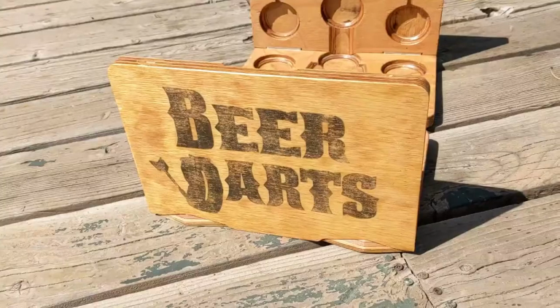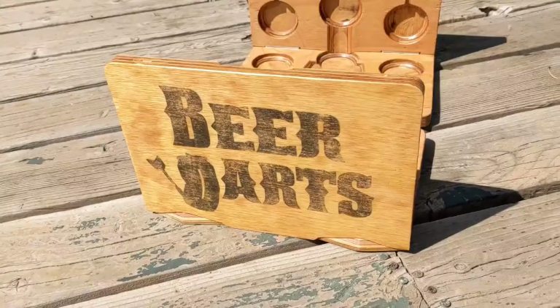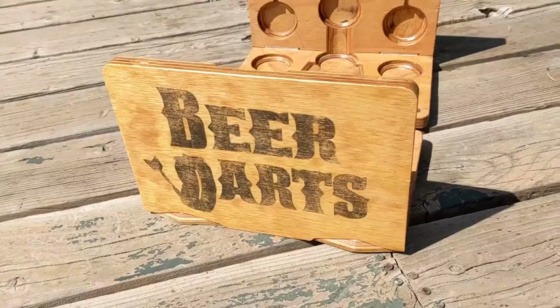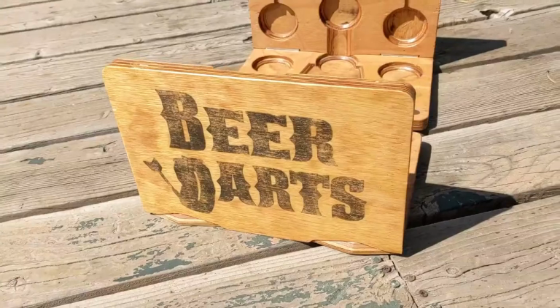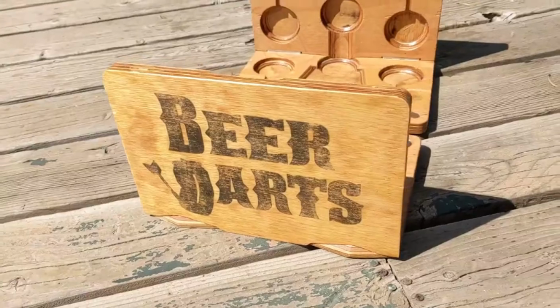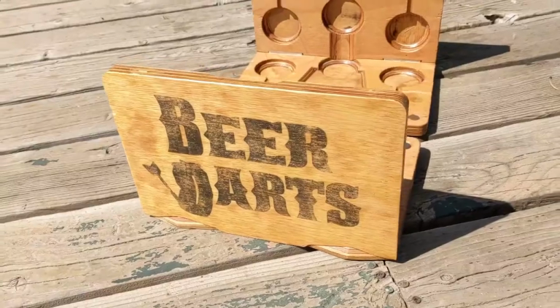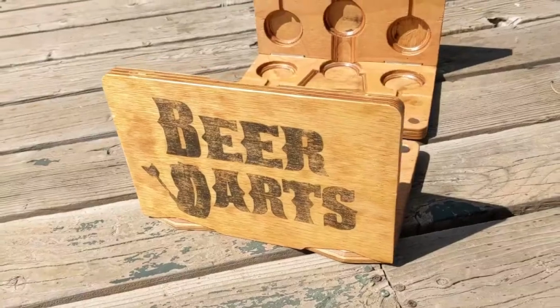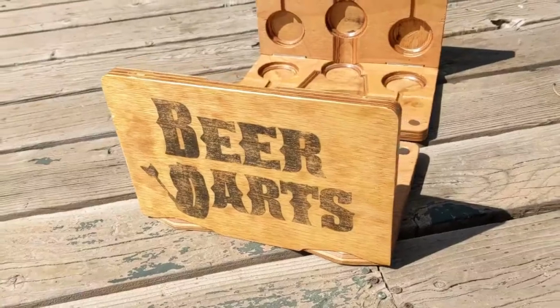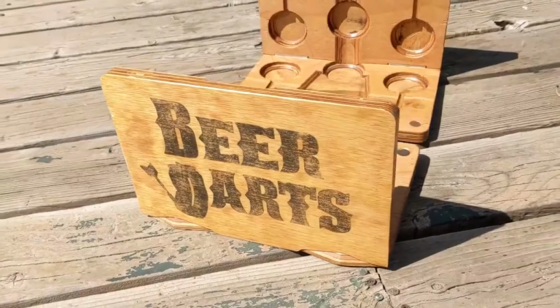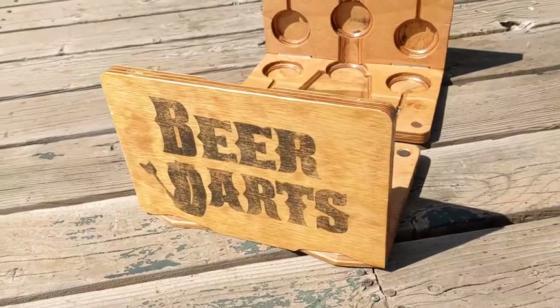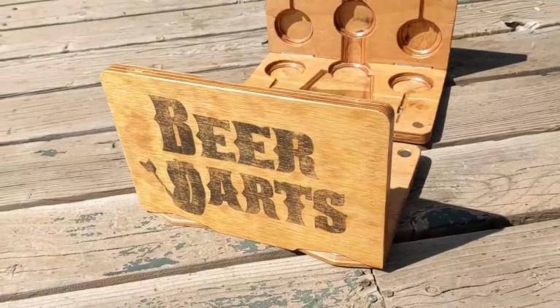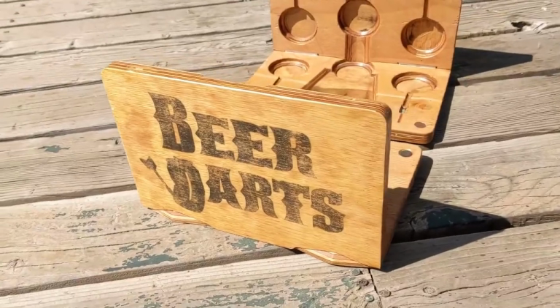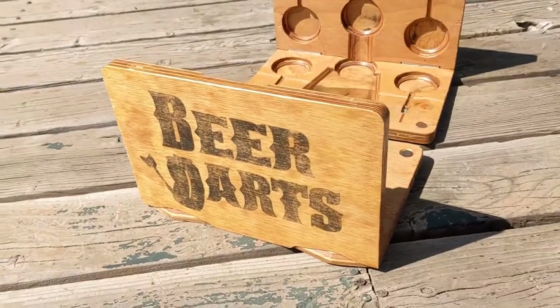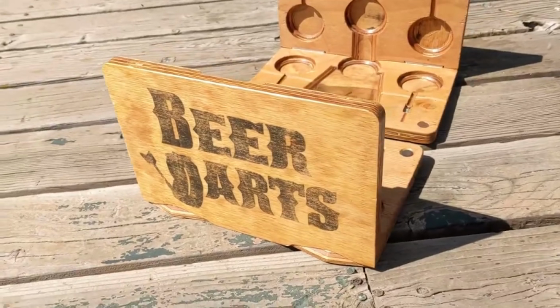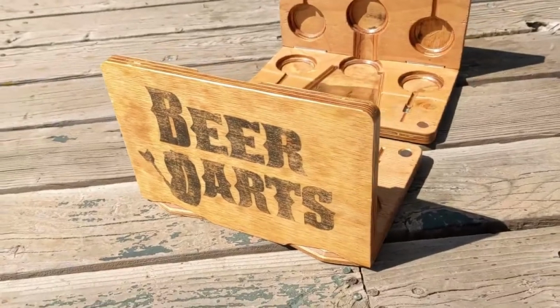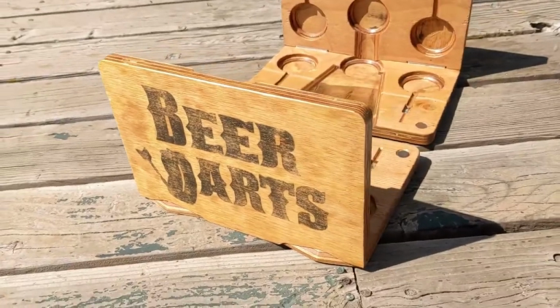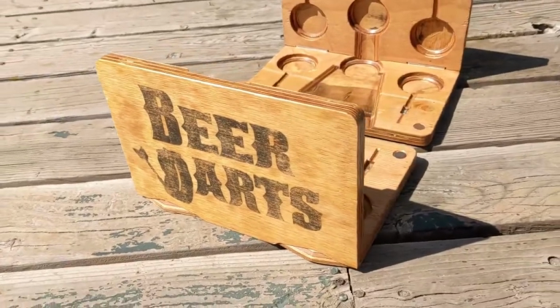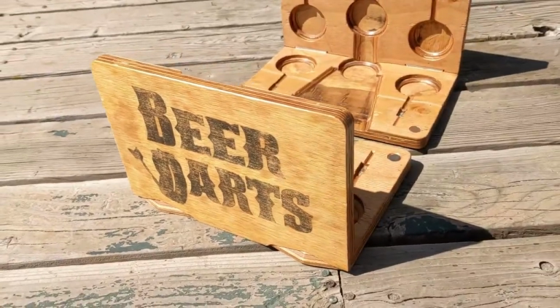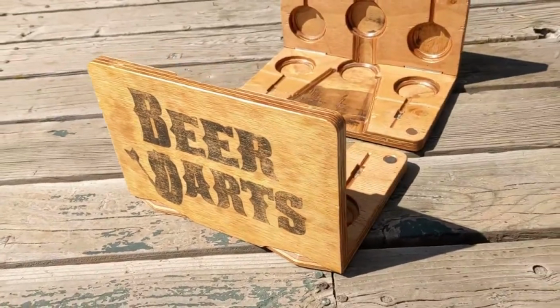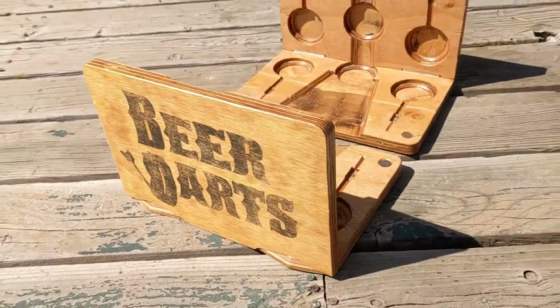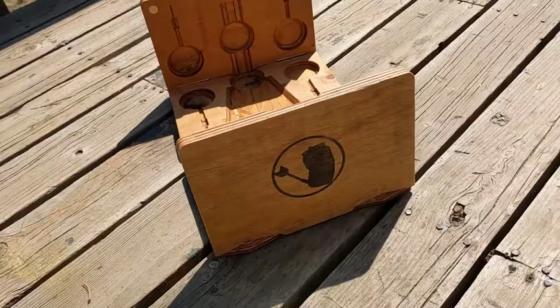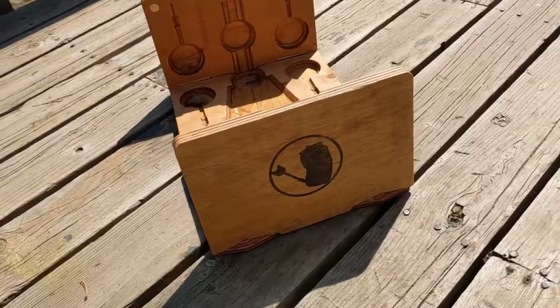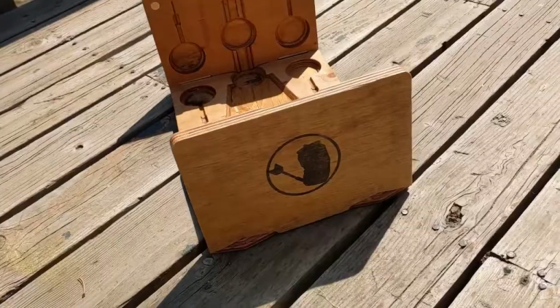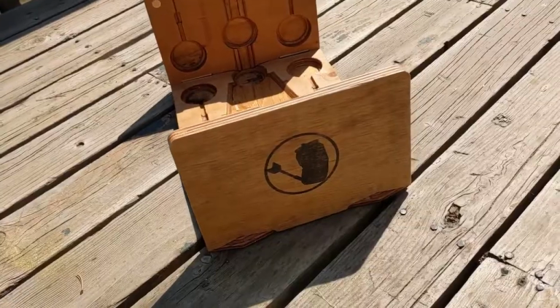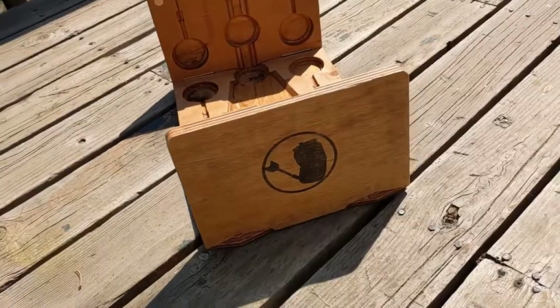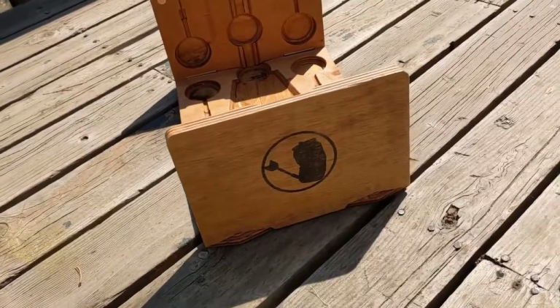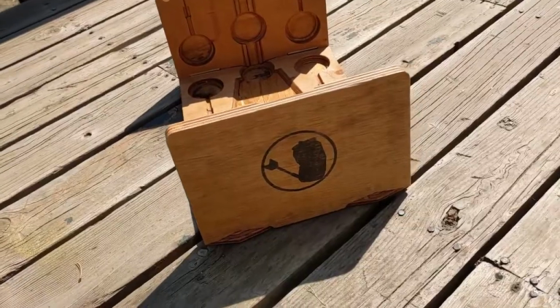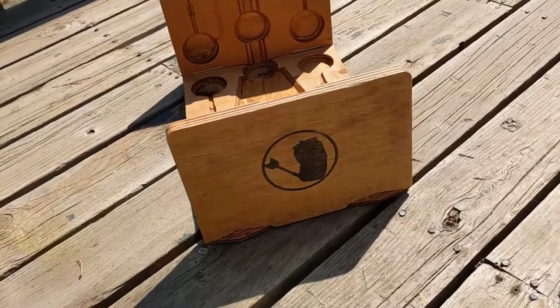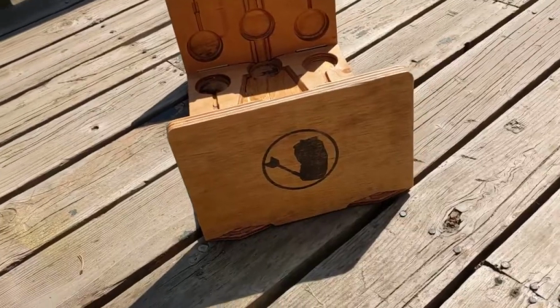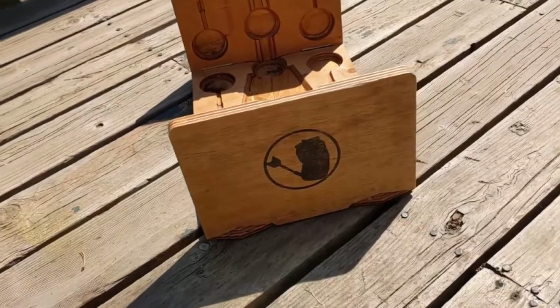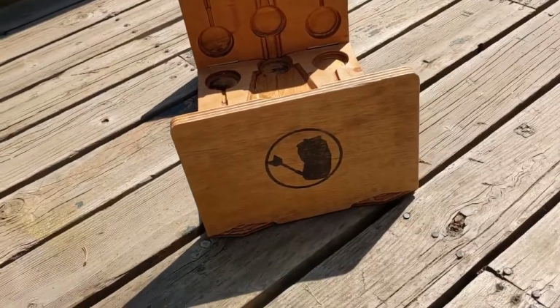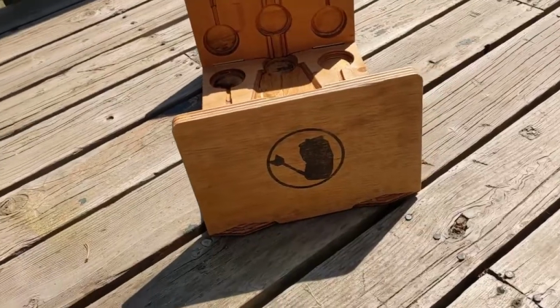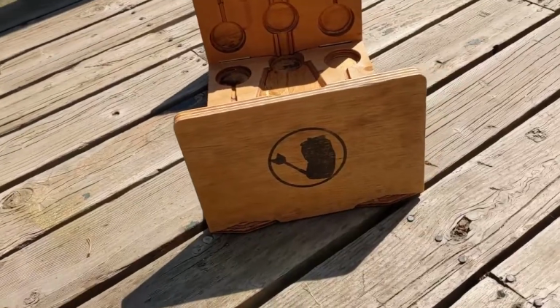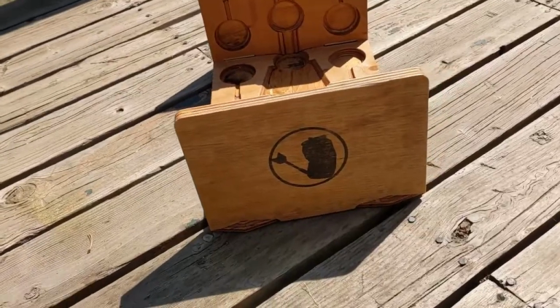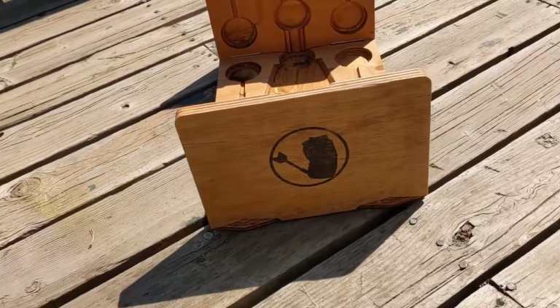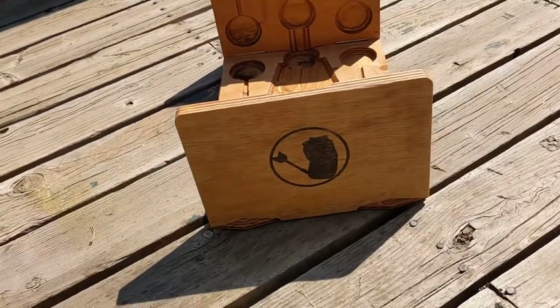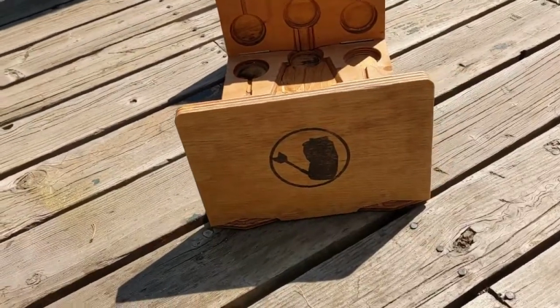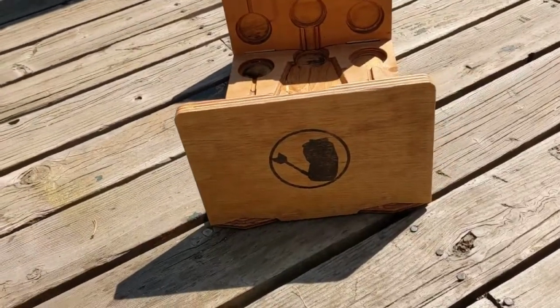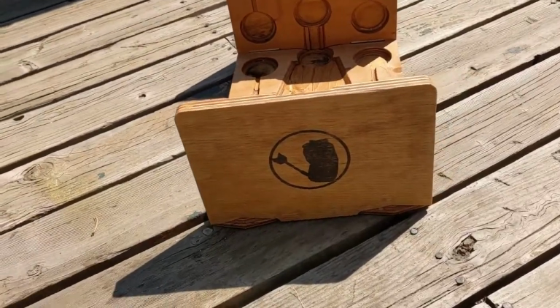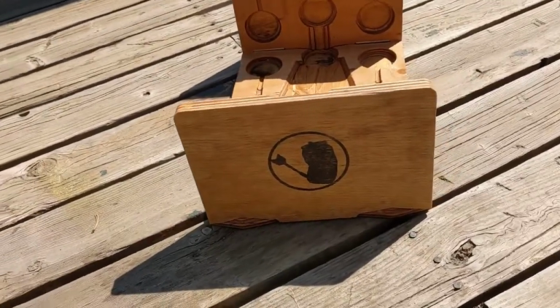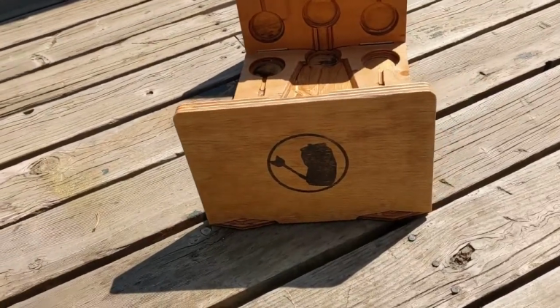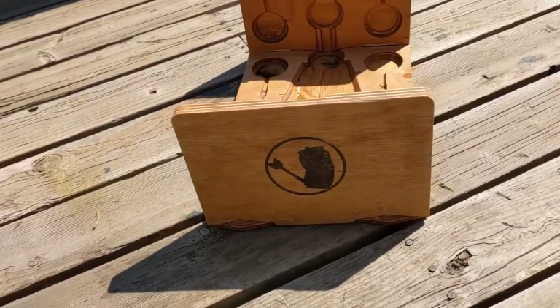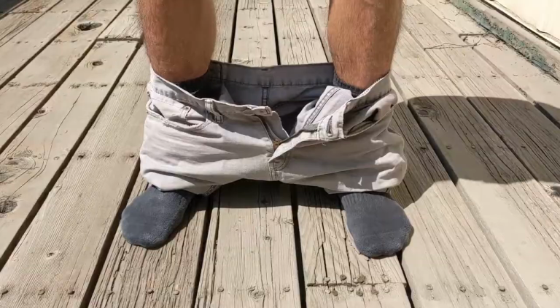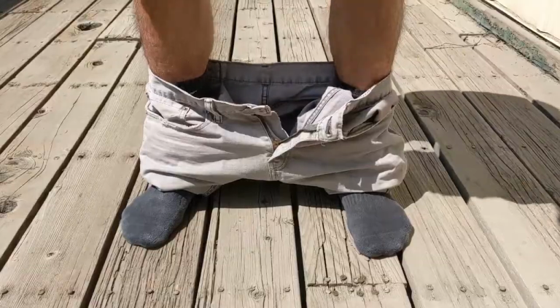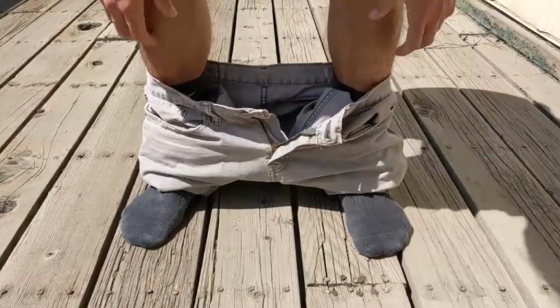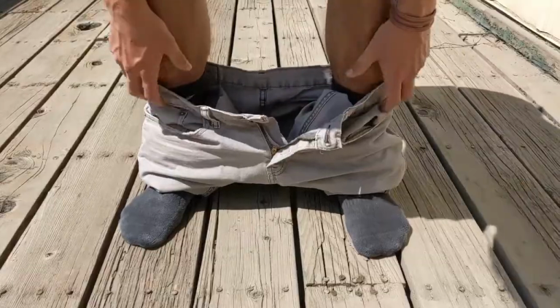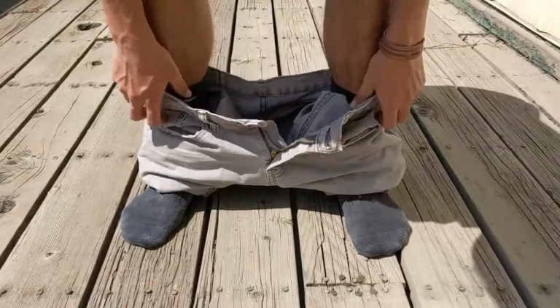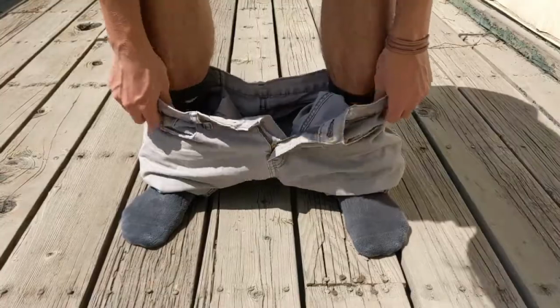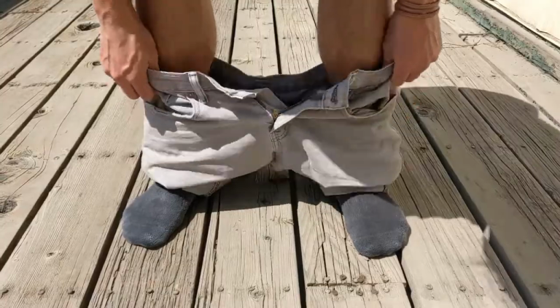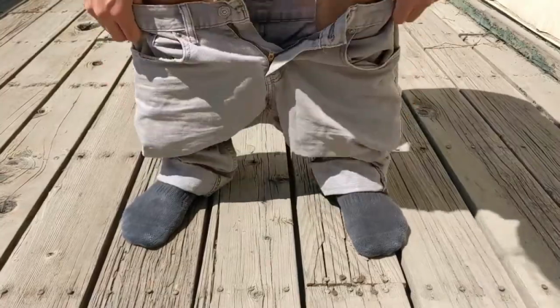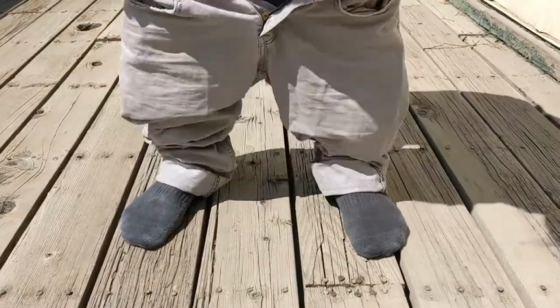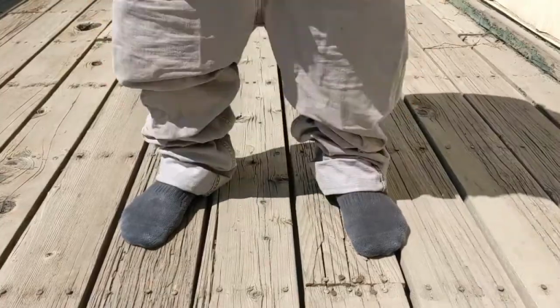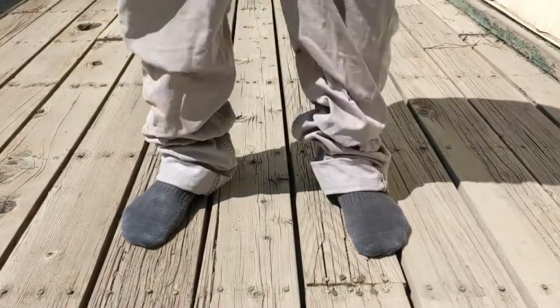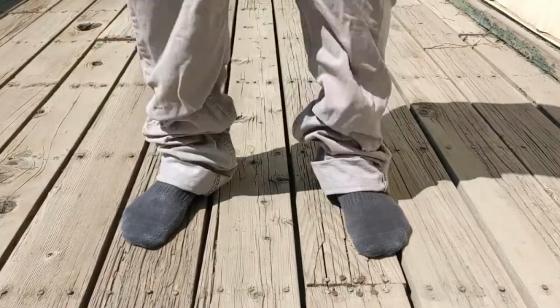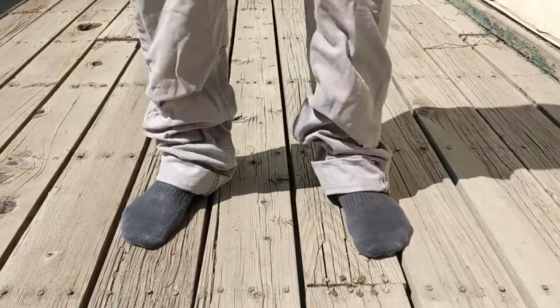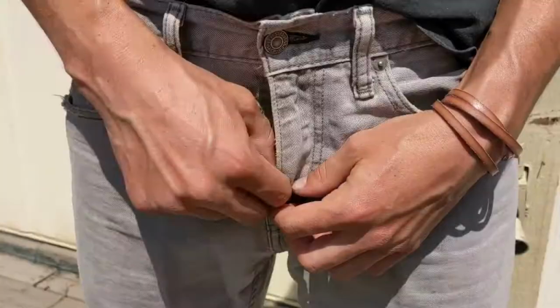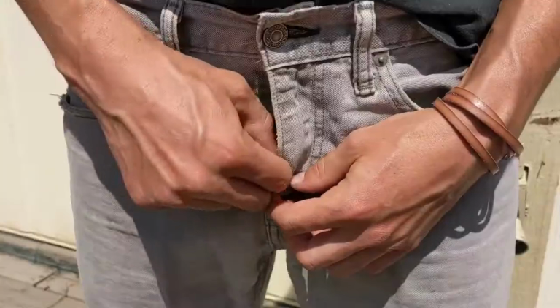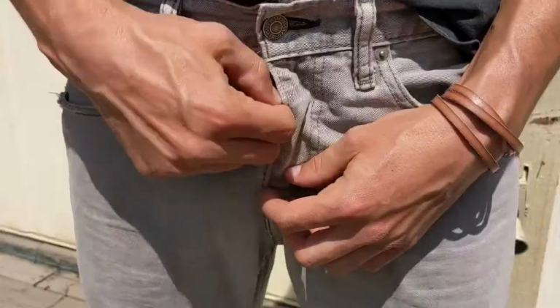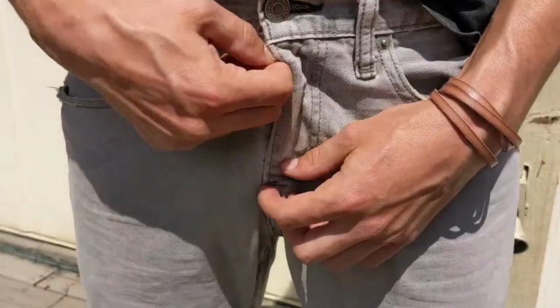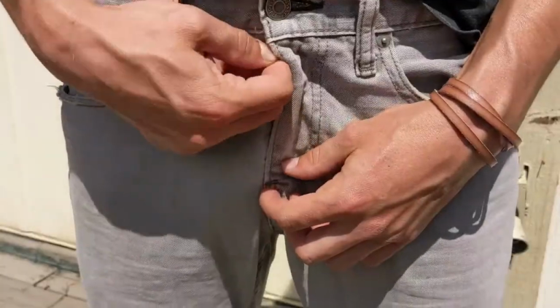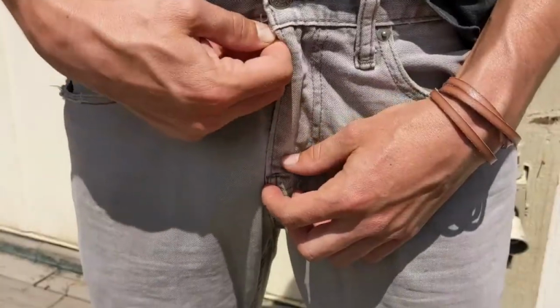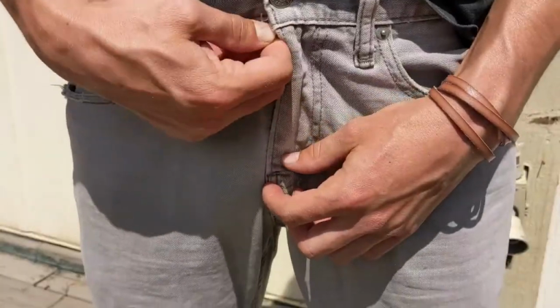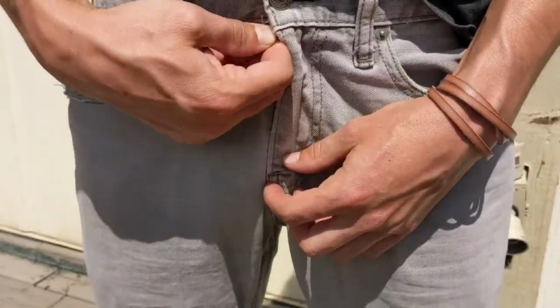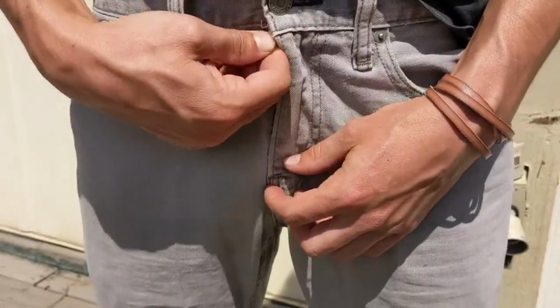Welcome to a video presentation on how to operate your beer darts board set. Please make sure you are wearing the proper attire.